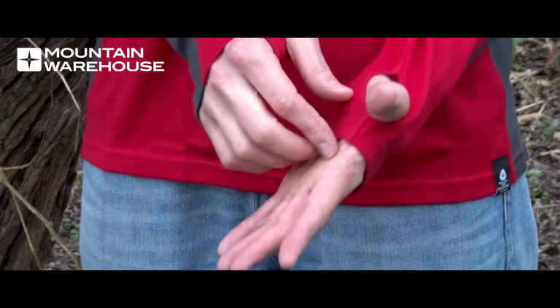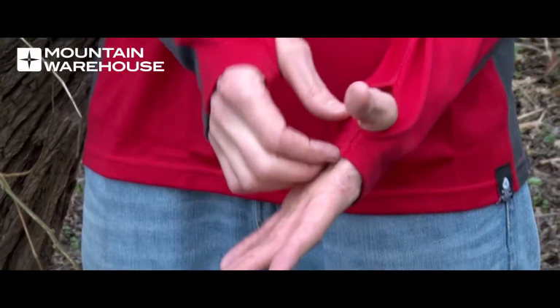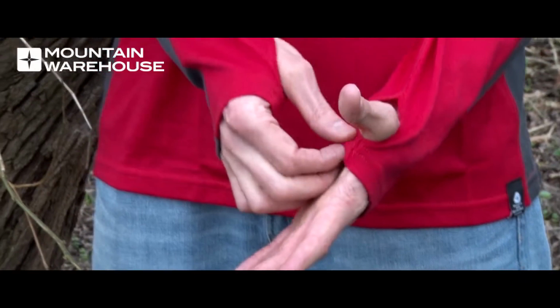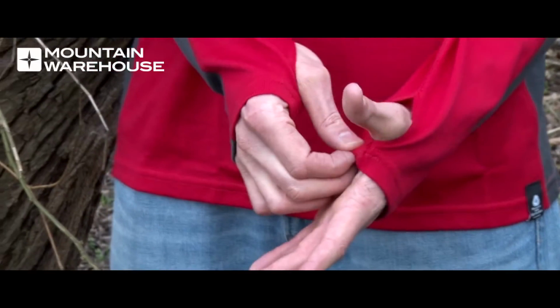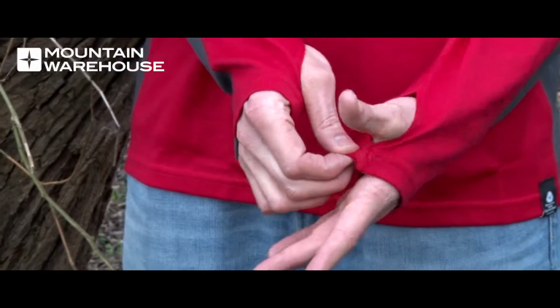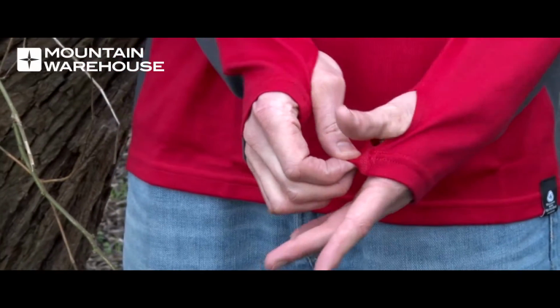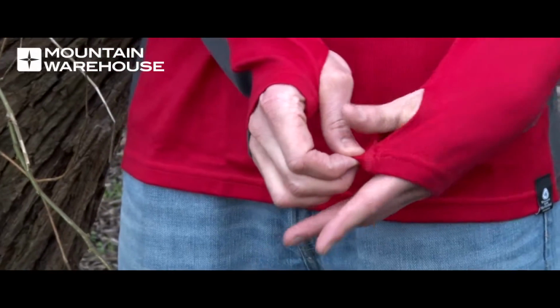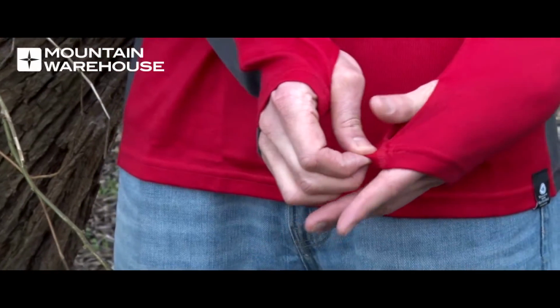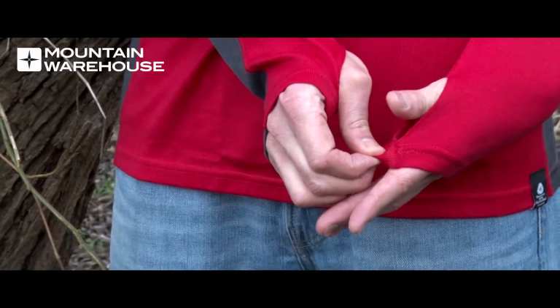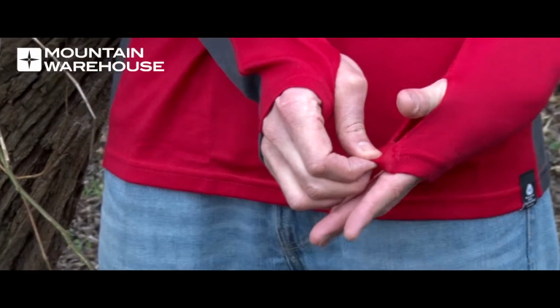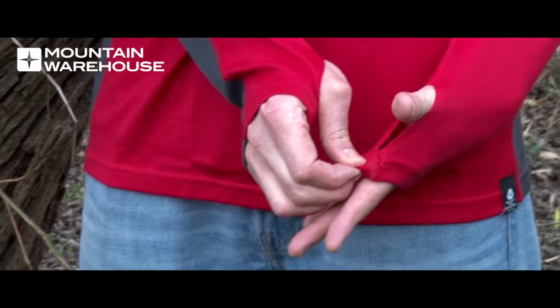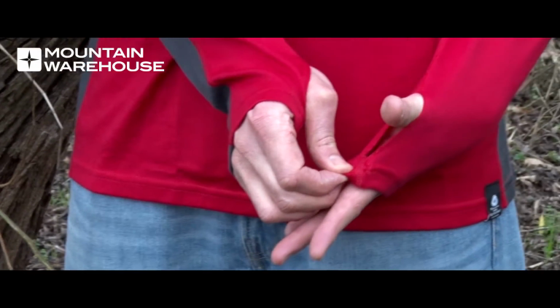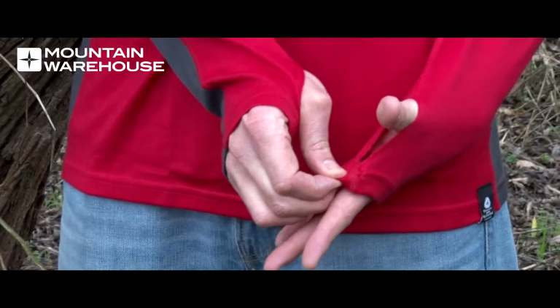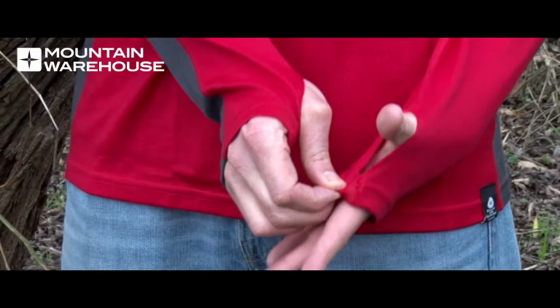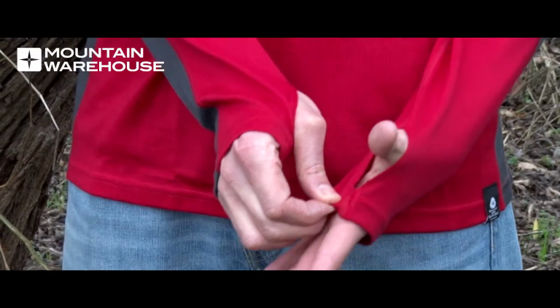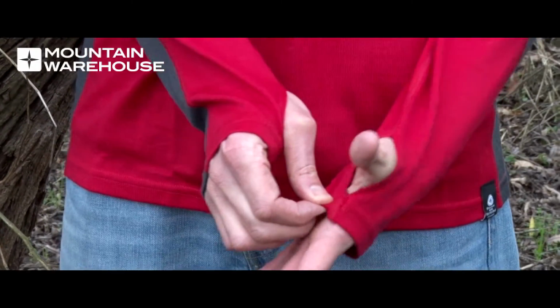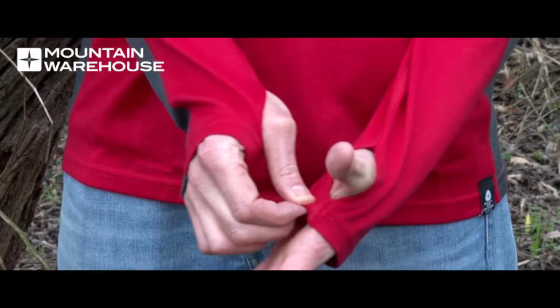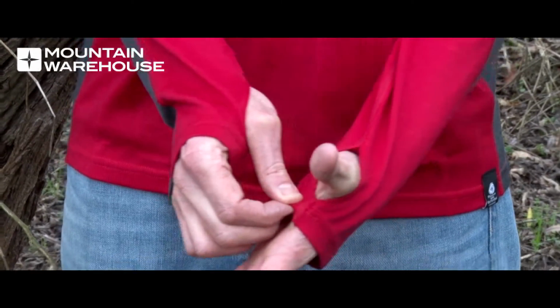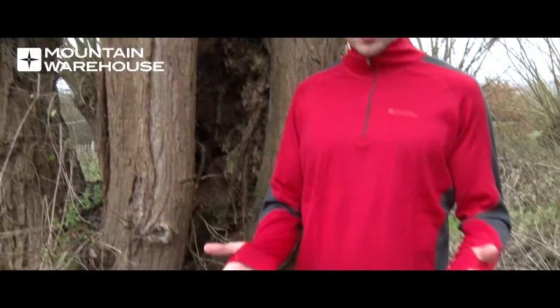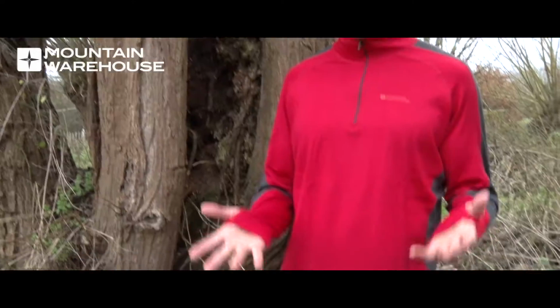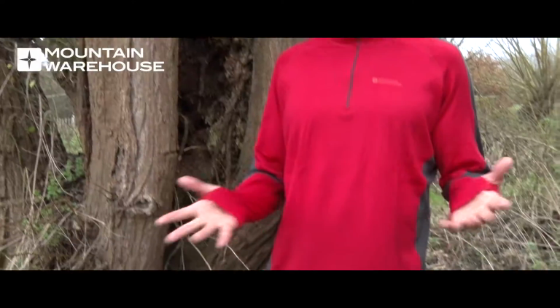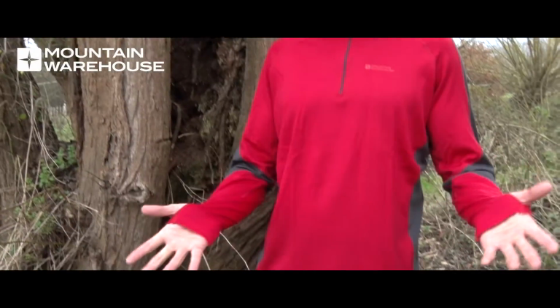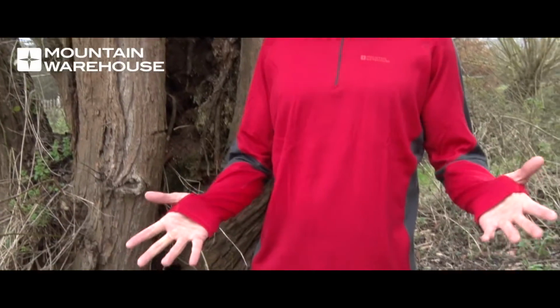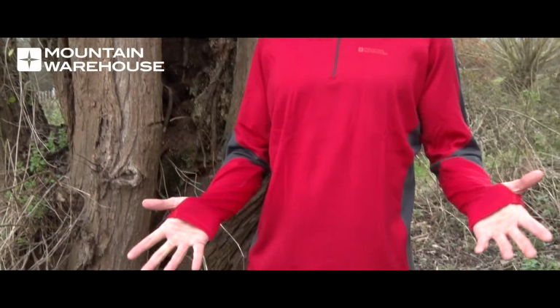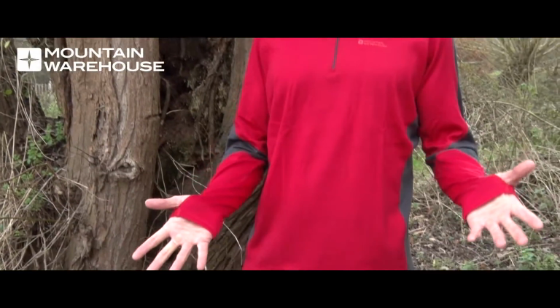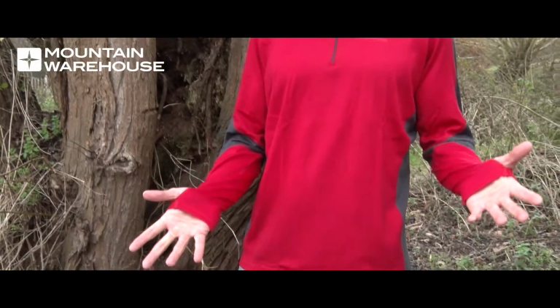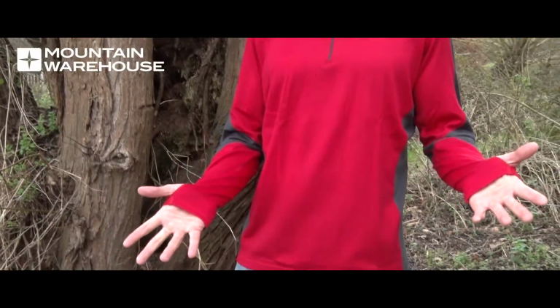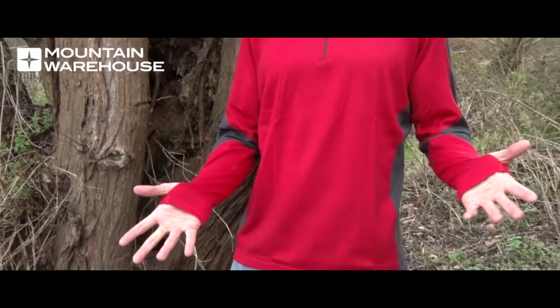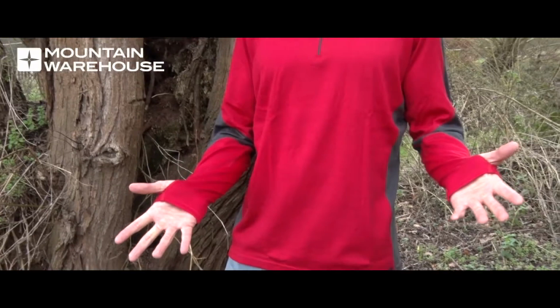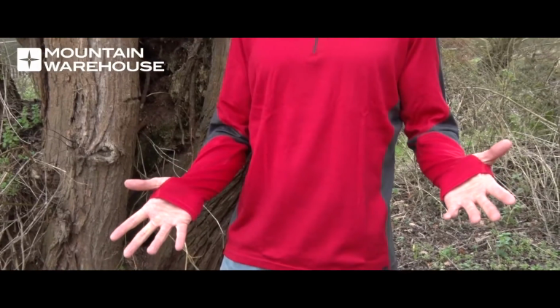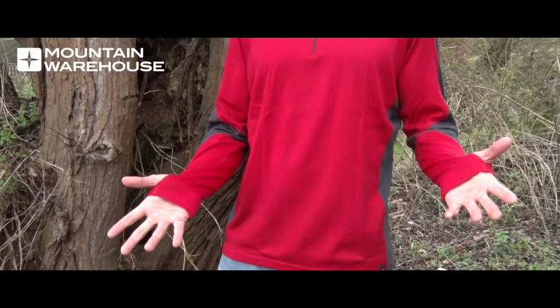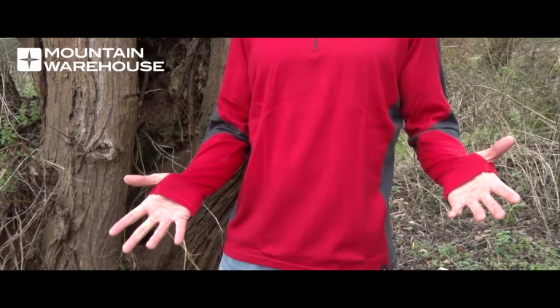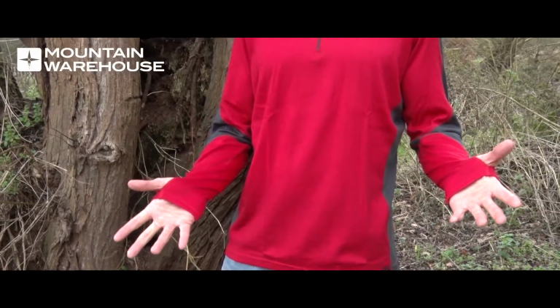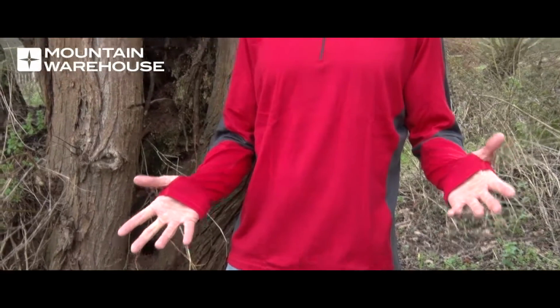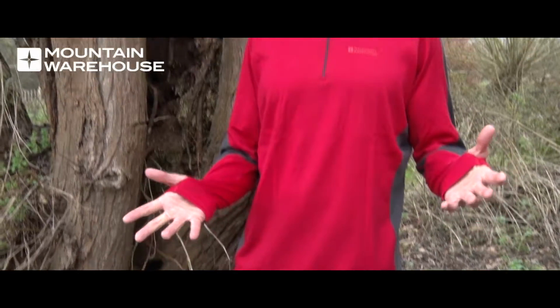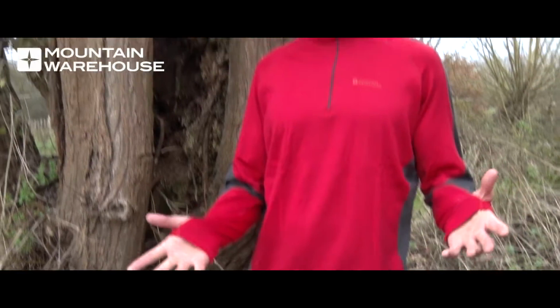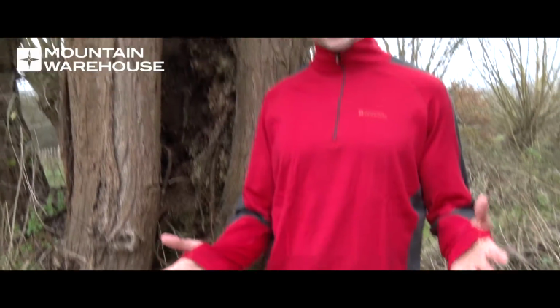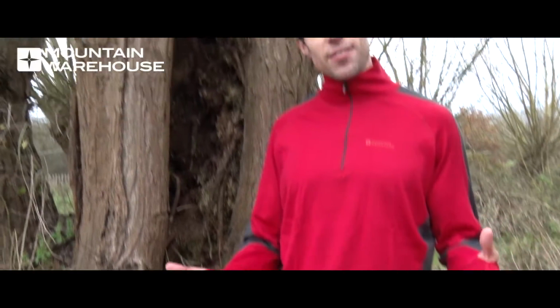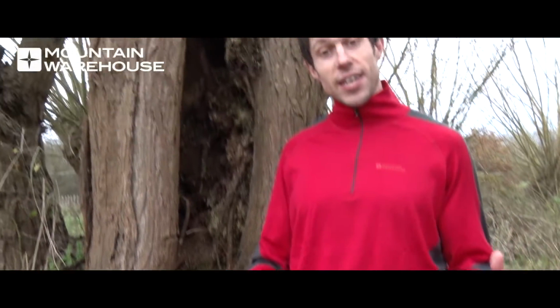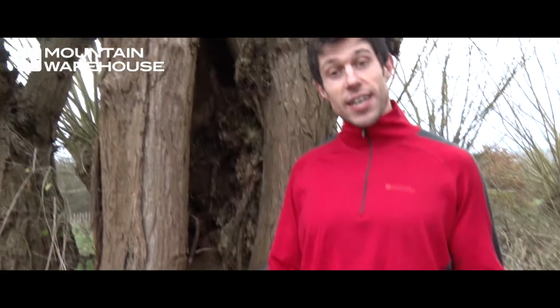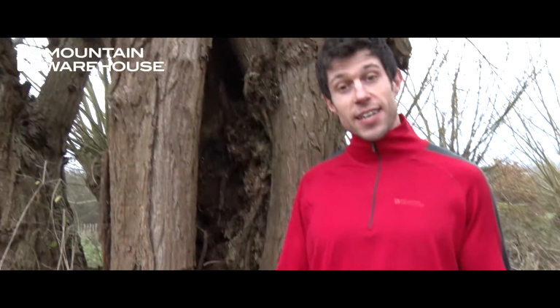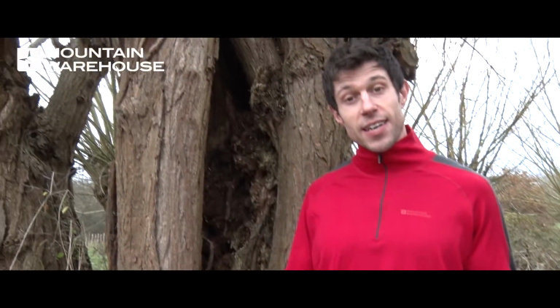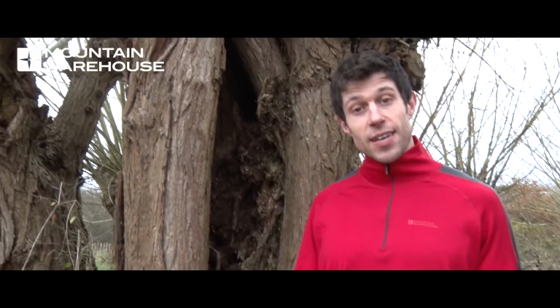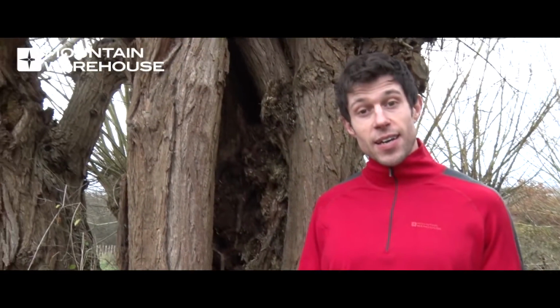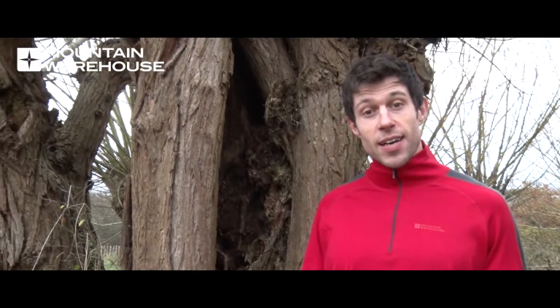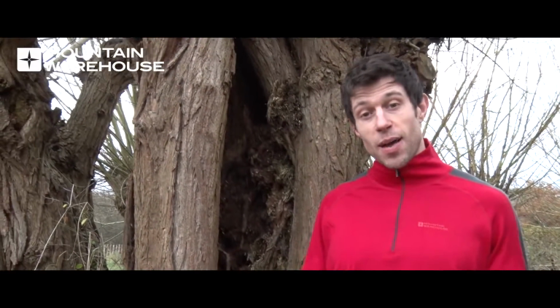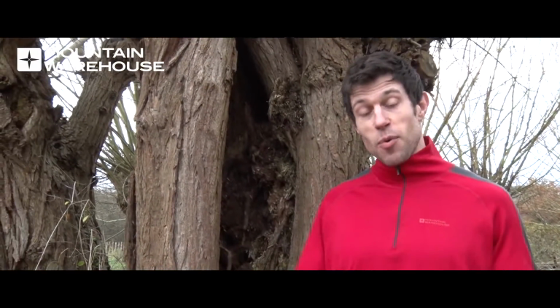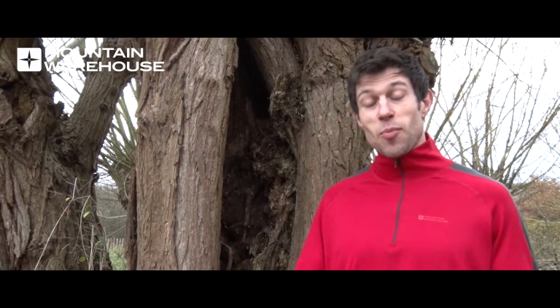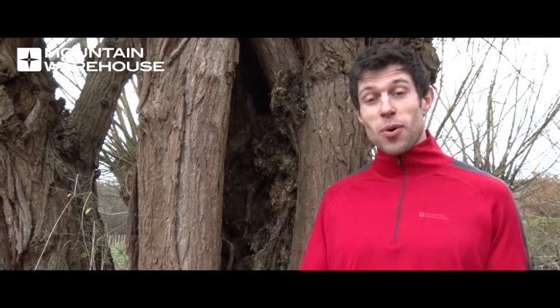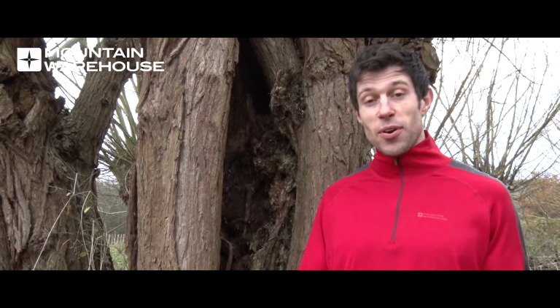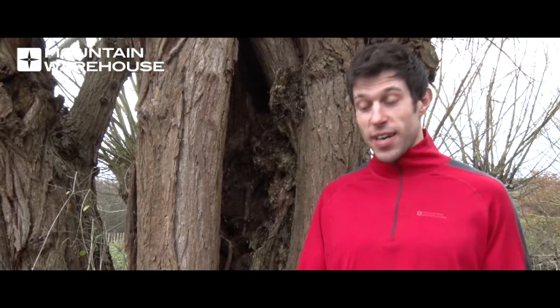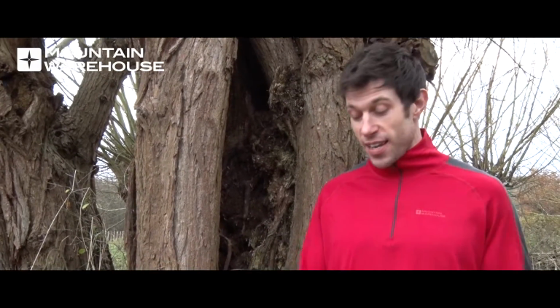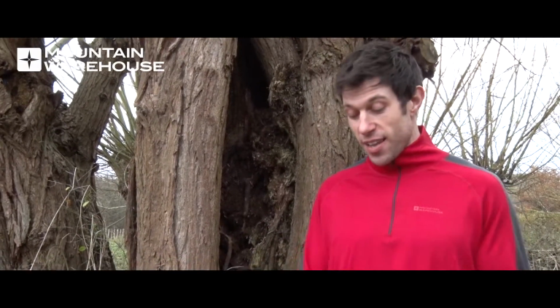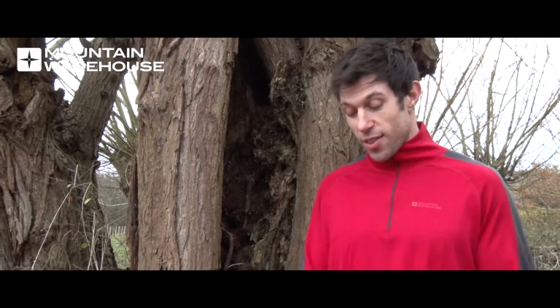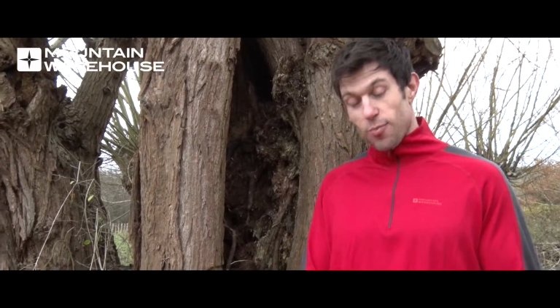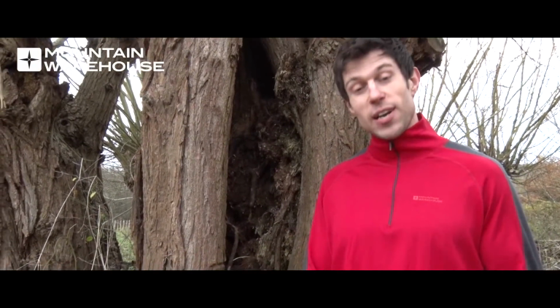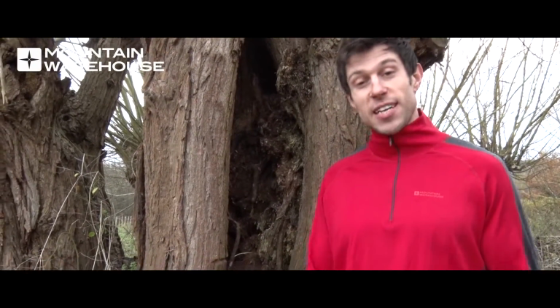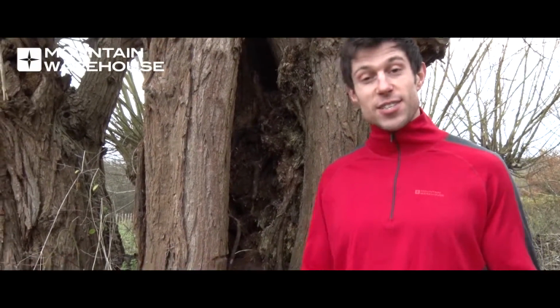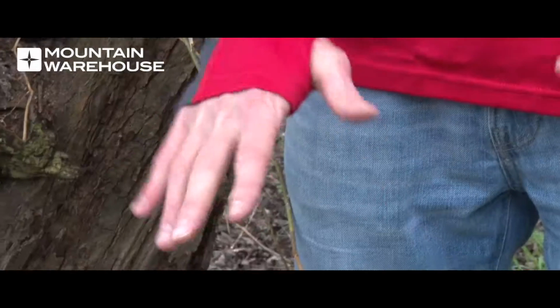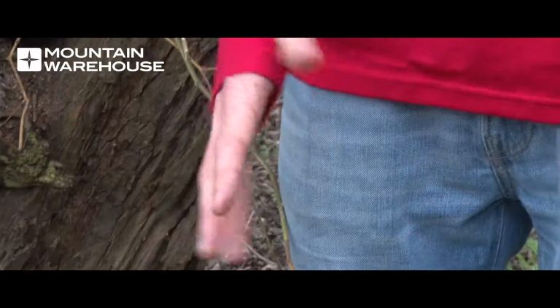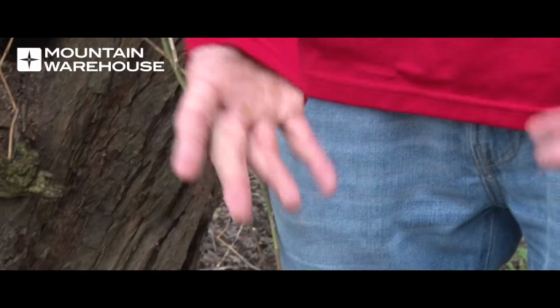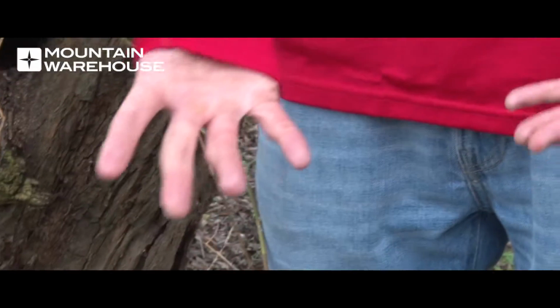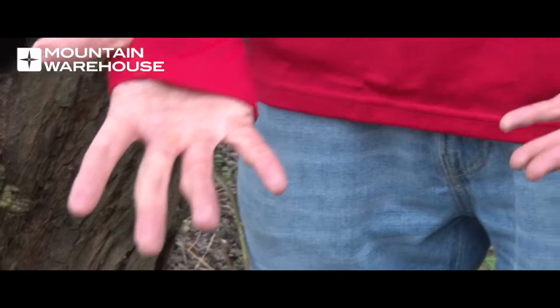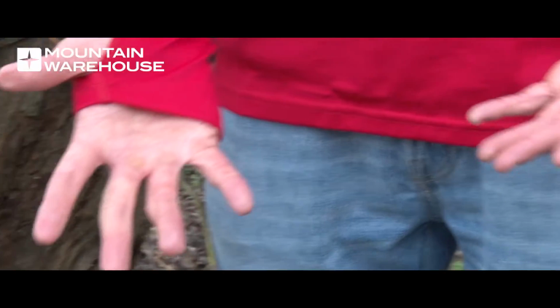There are also these comfortable thumb holes, which stop the top riding up during activity. And more importantly, they're really soft and comfortable.